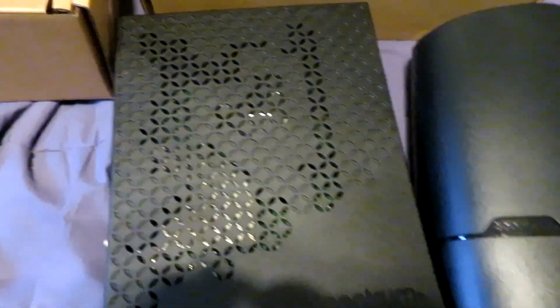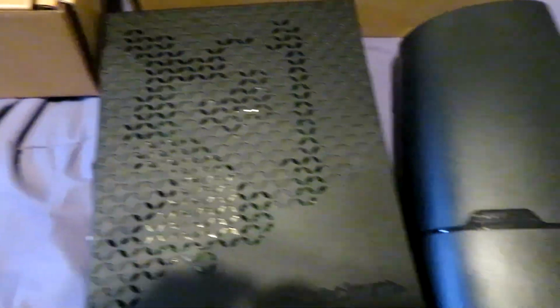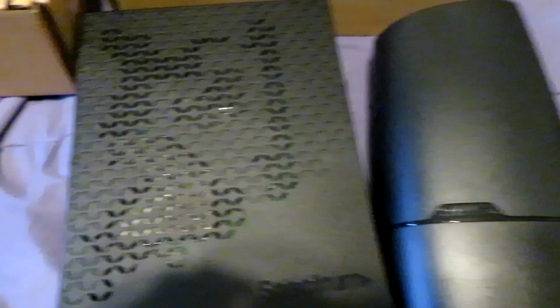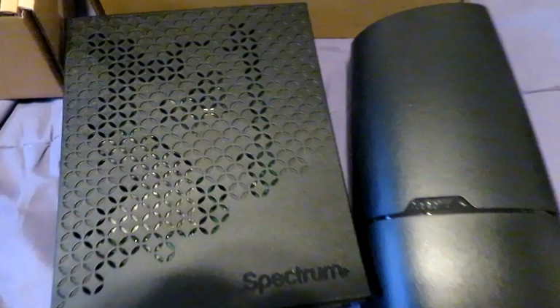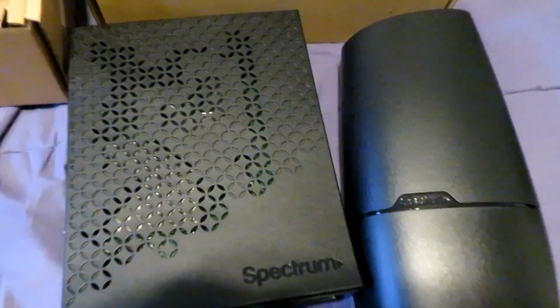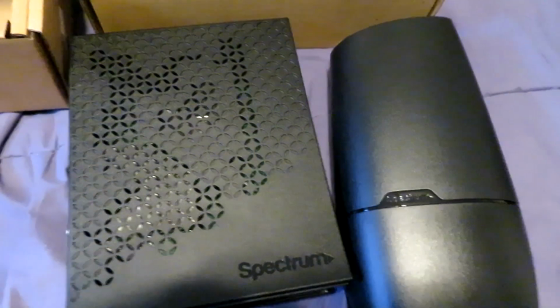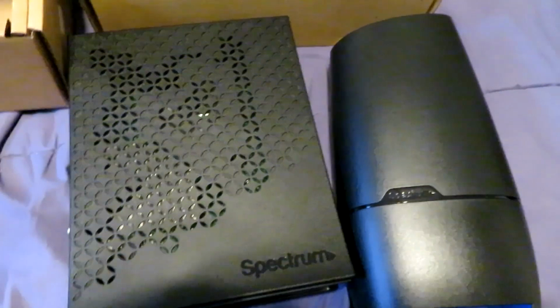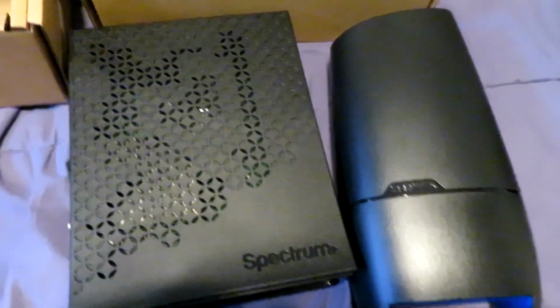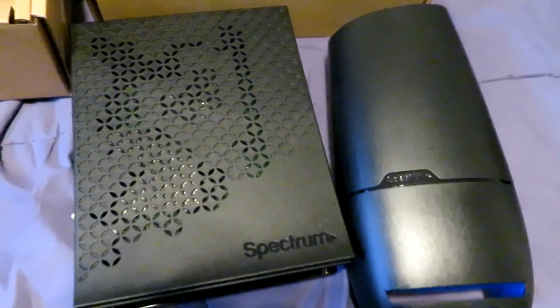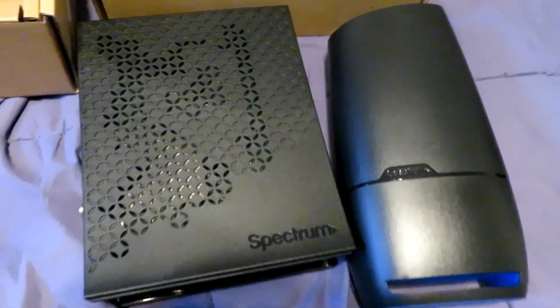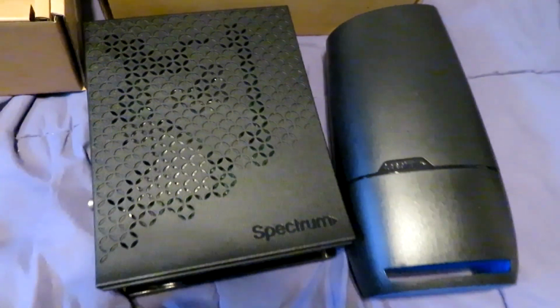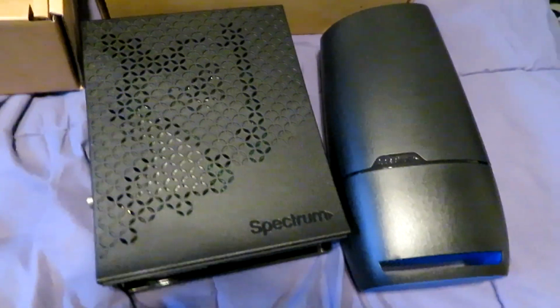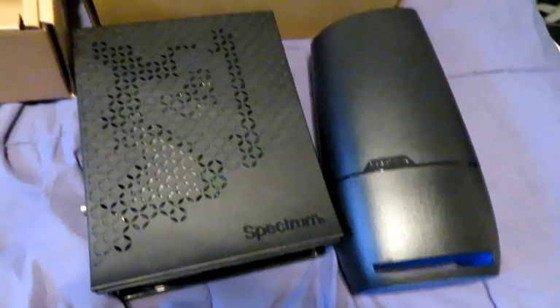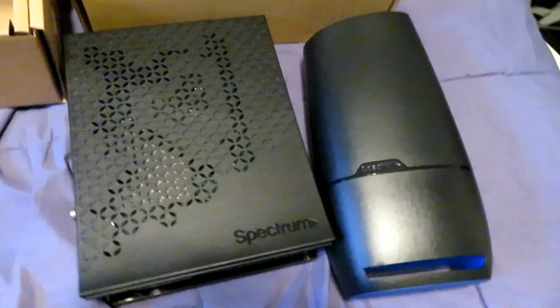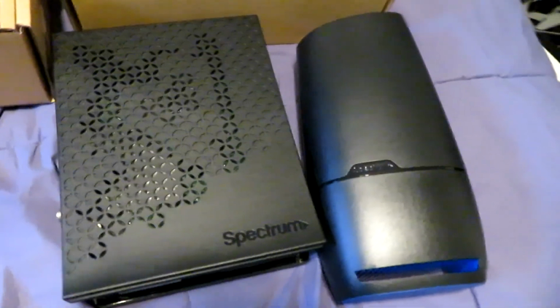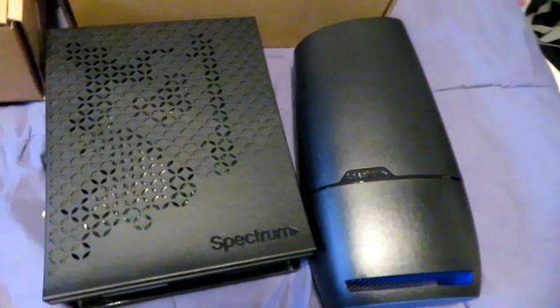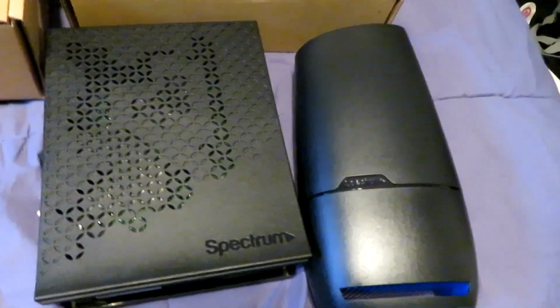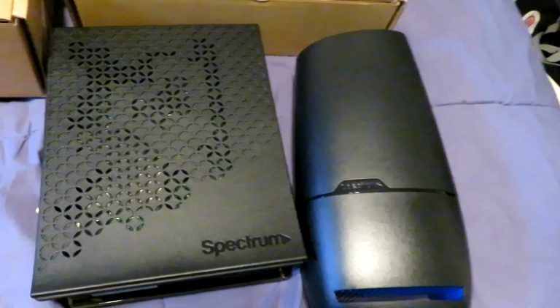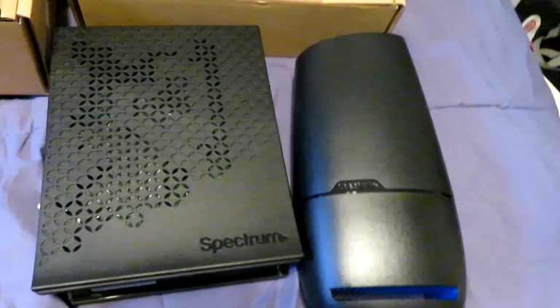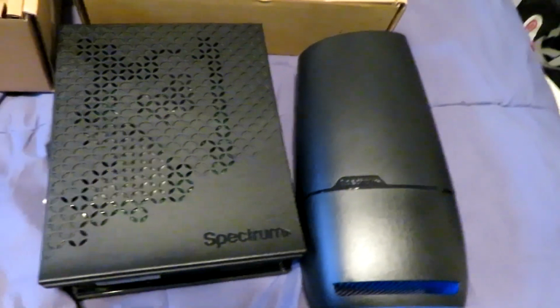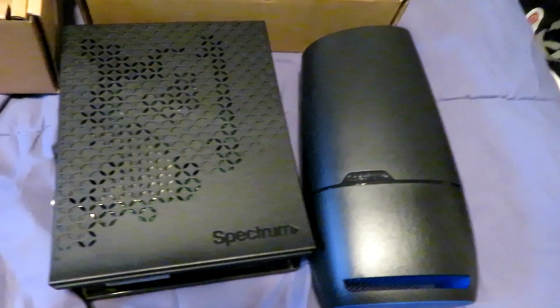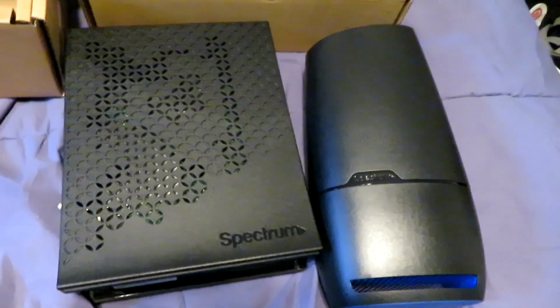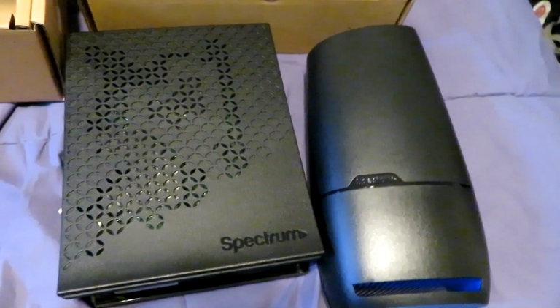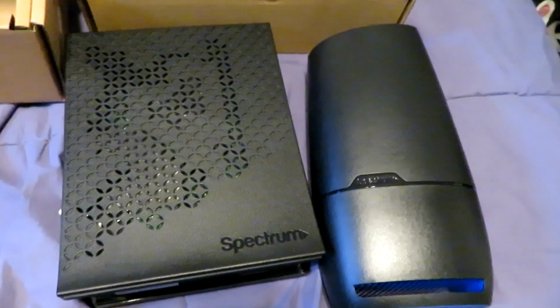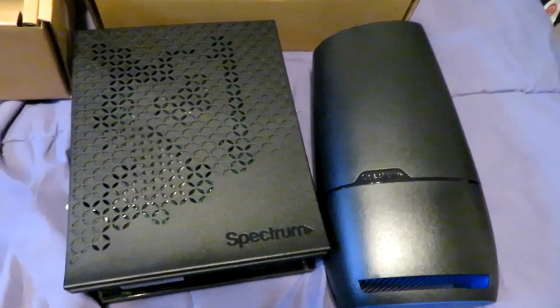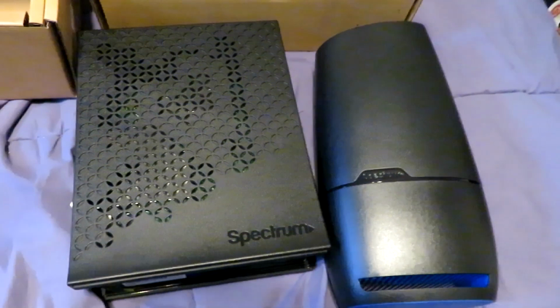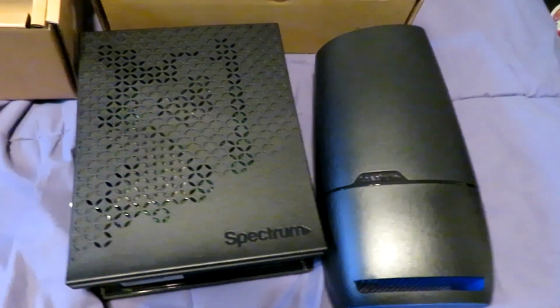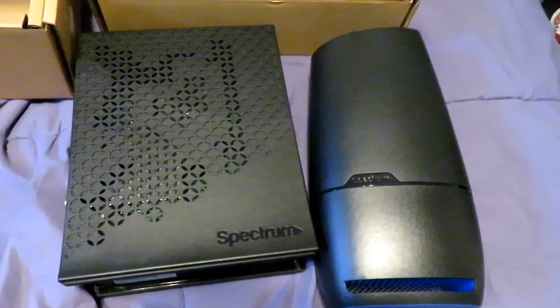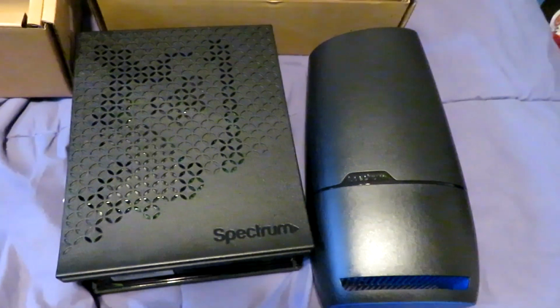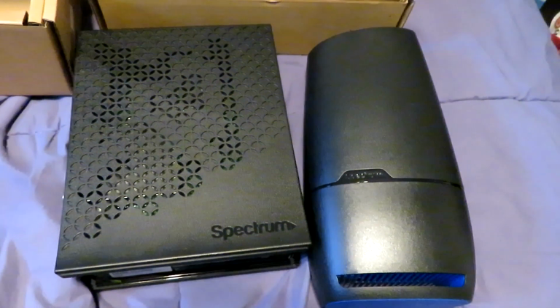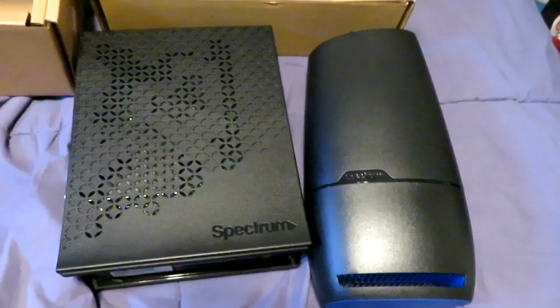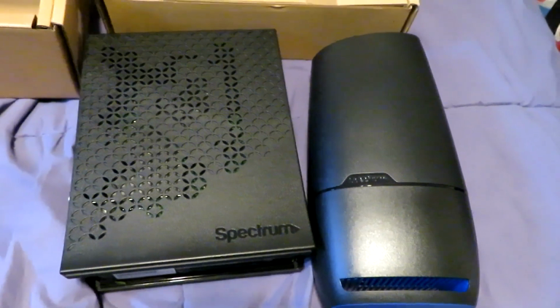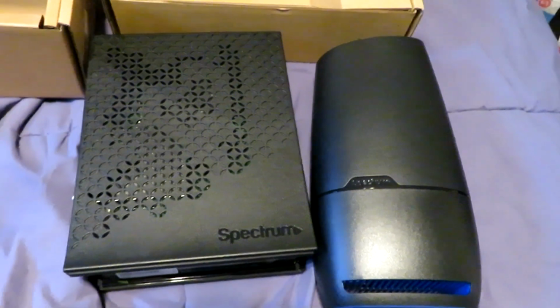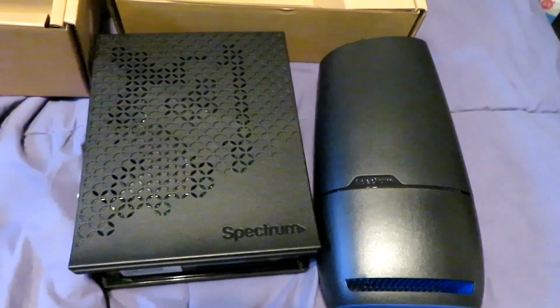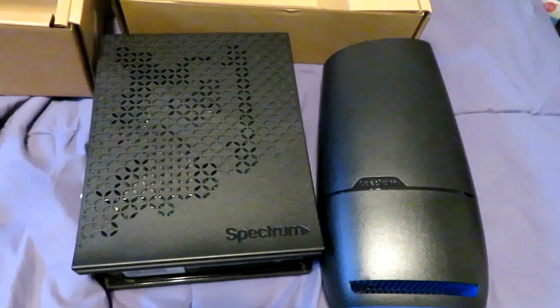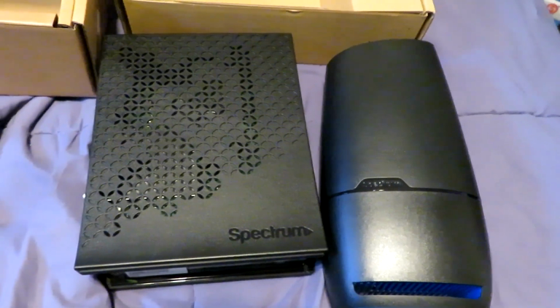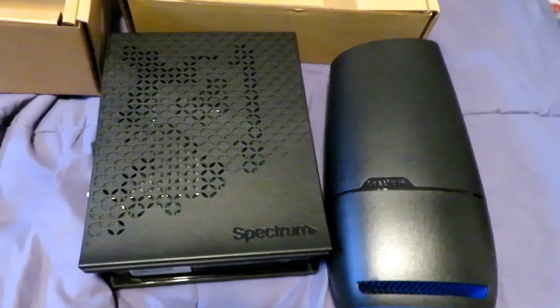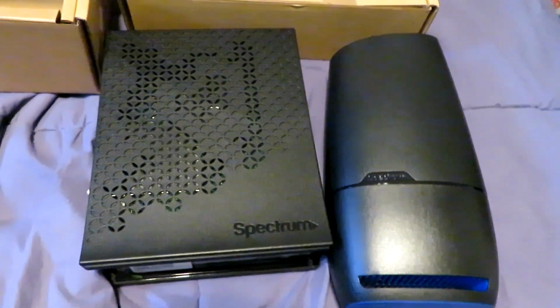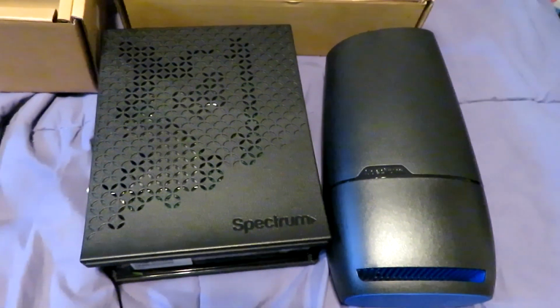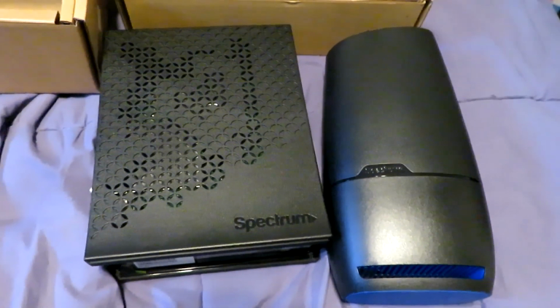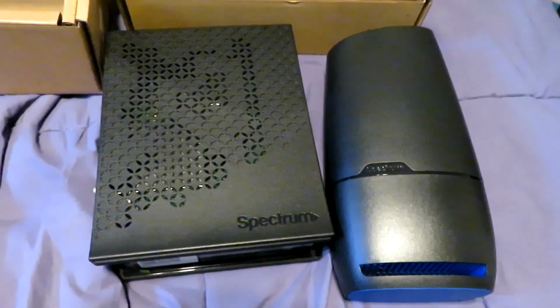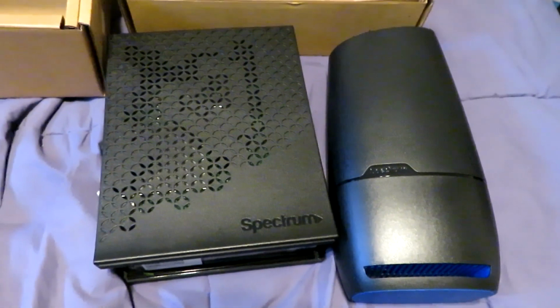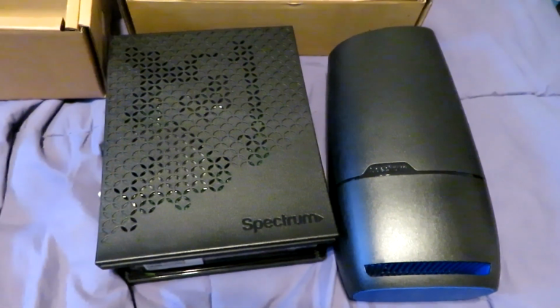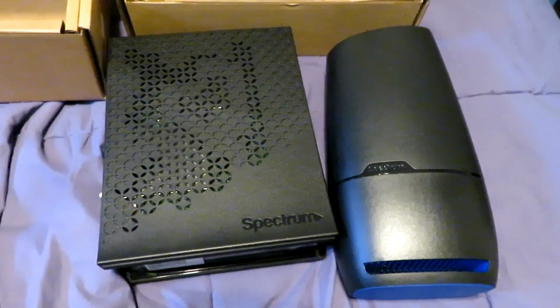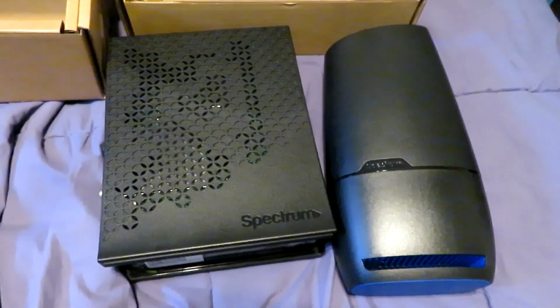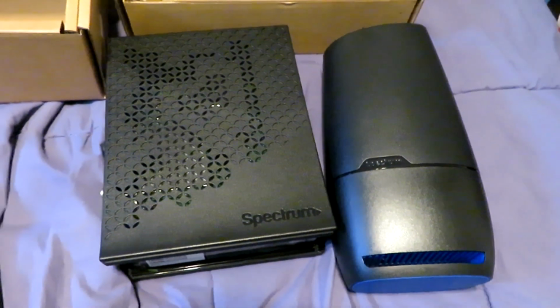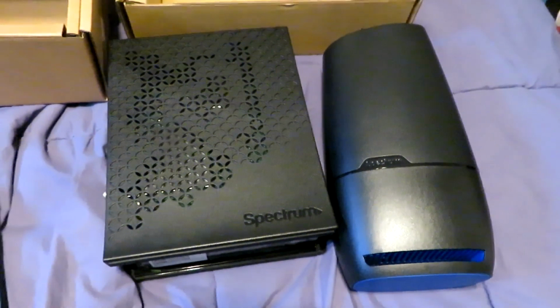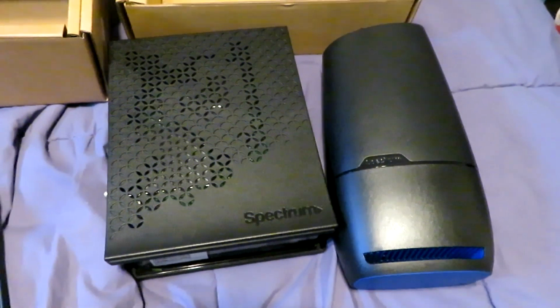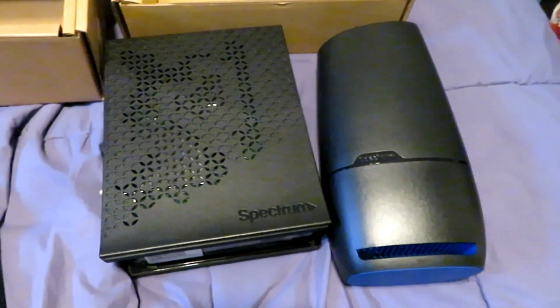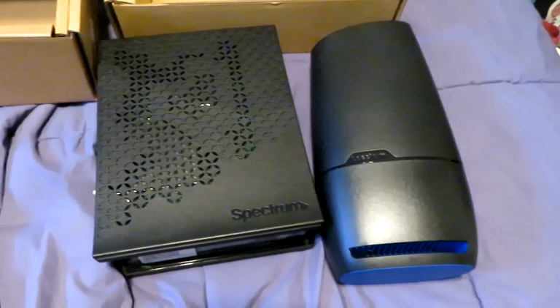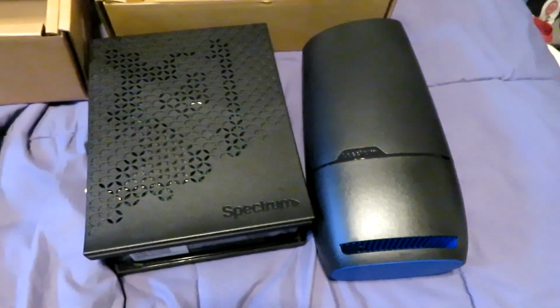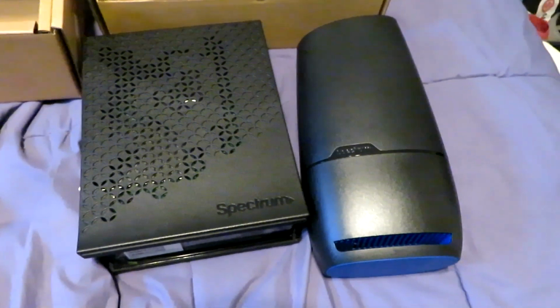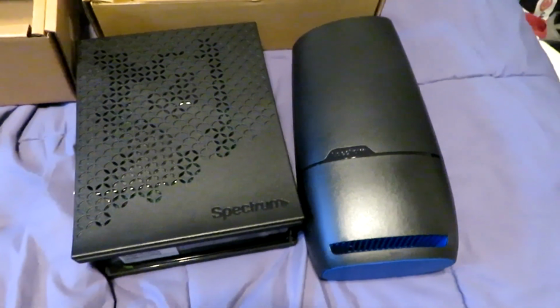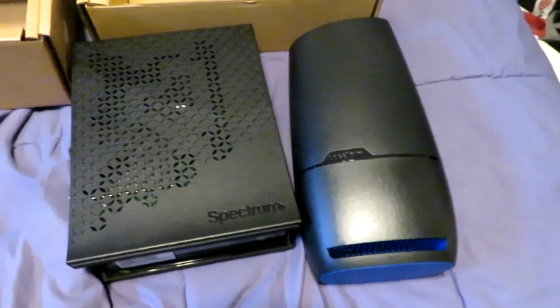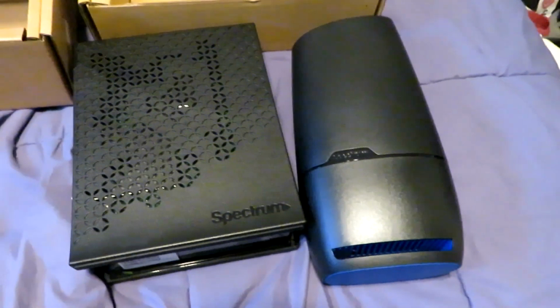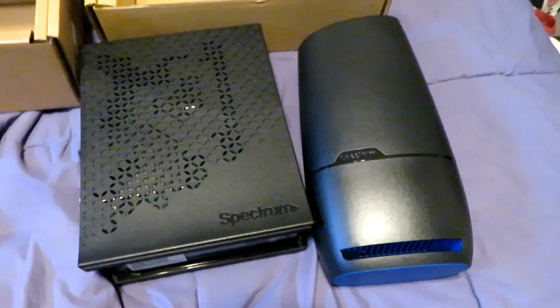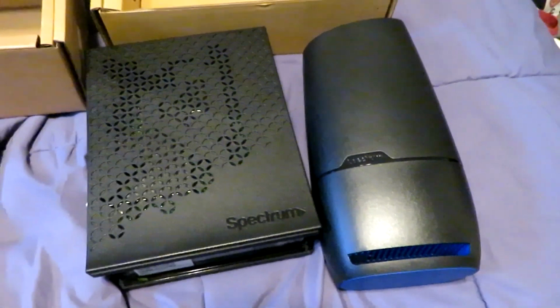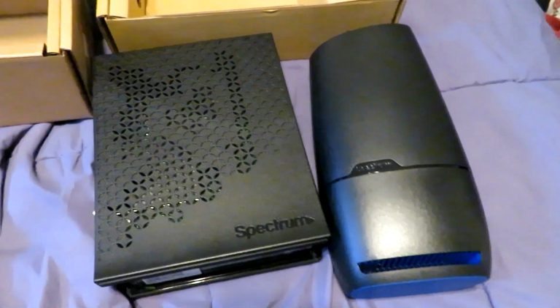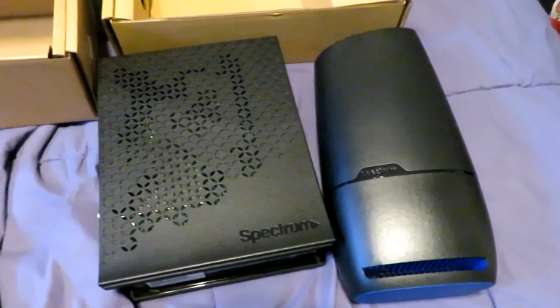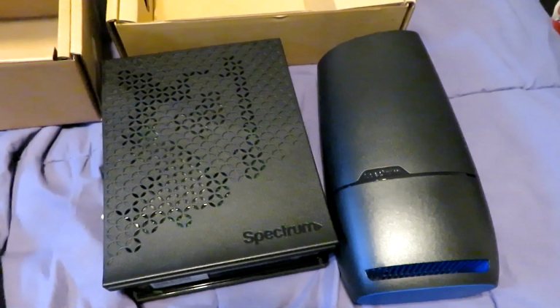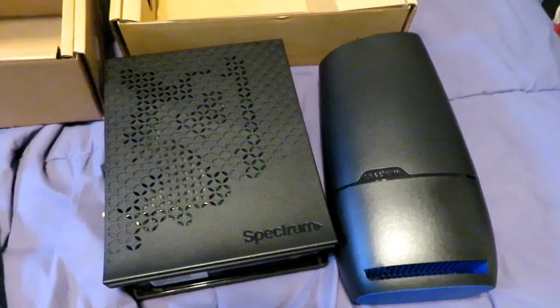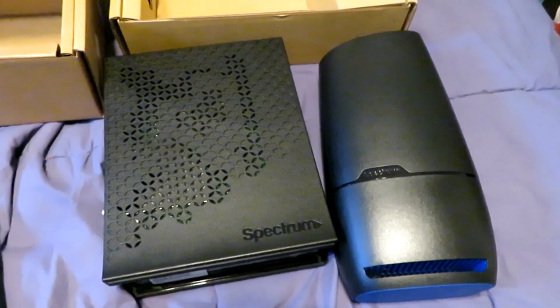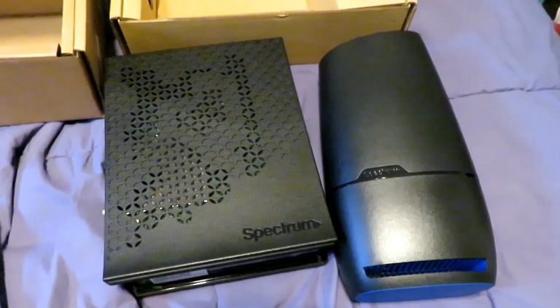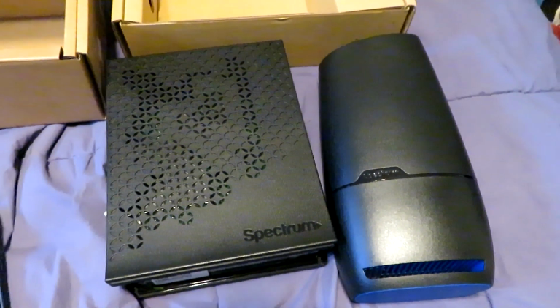So this is the new modem and the new router, and I'll be putting these together. I'm currently online now, but going to be a few minutes offline to make sure they work and configure them.